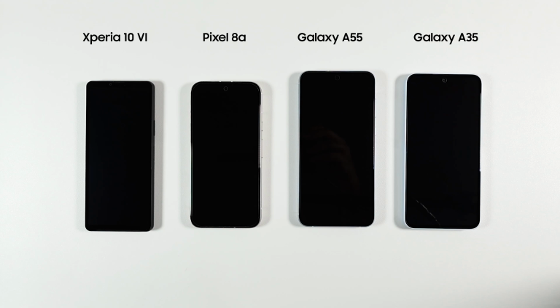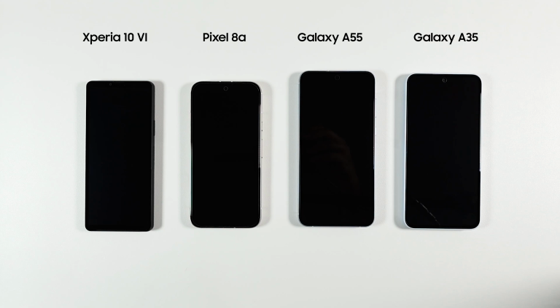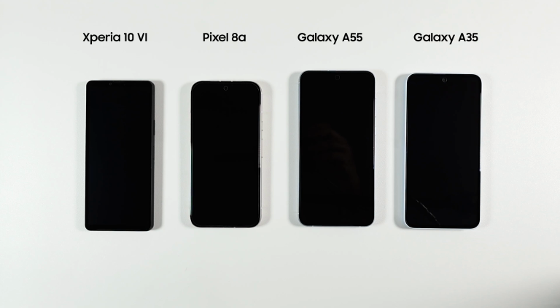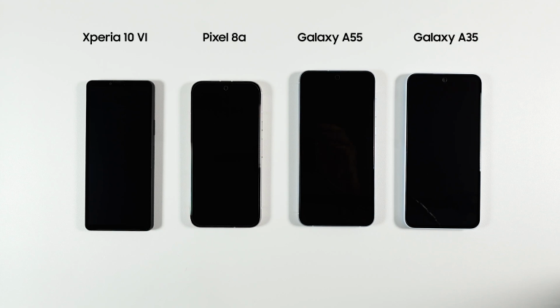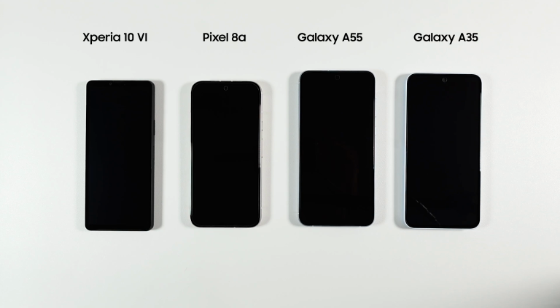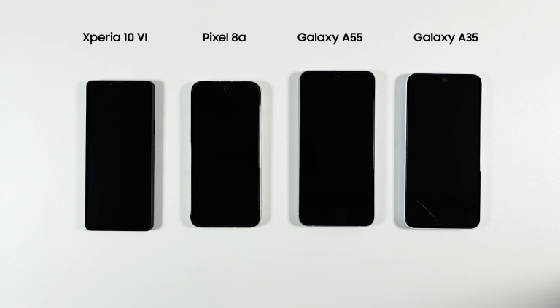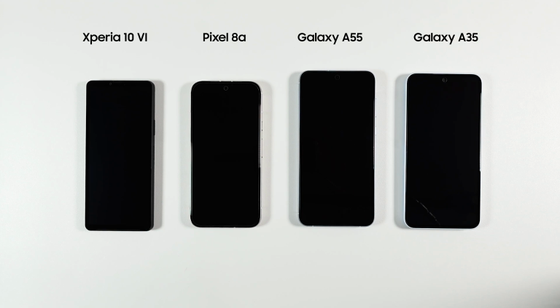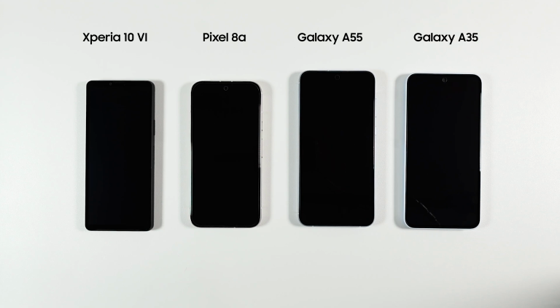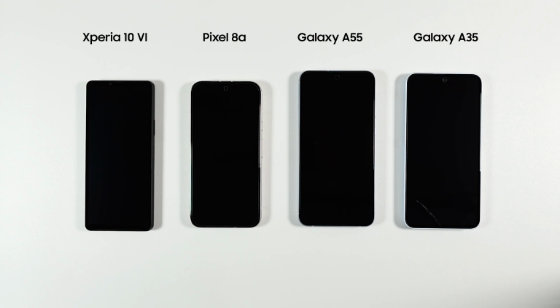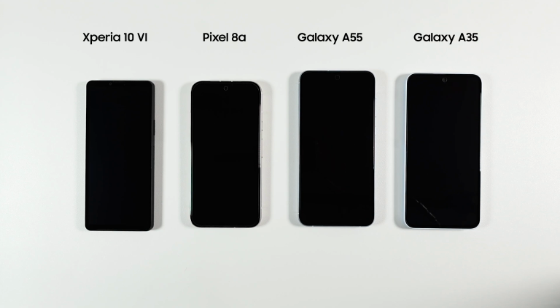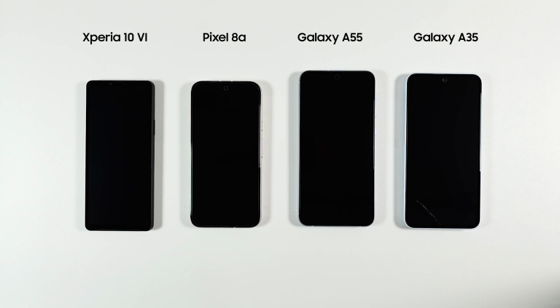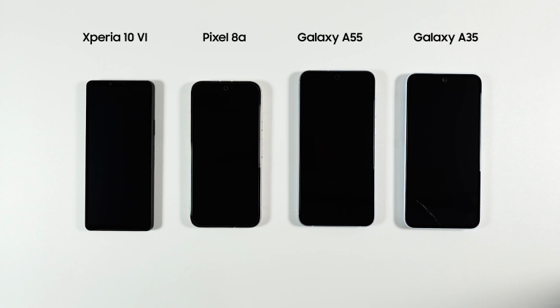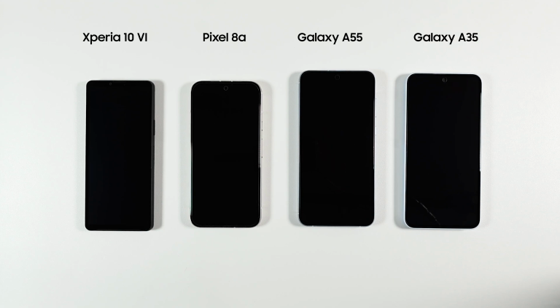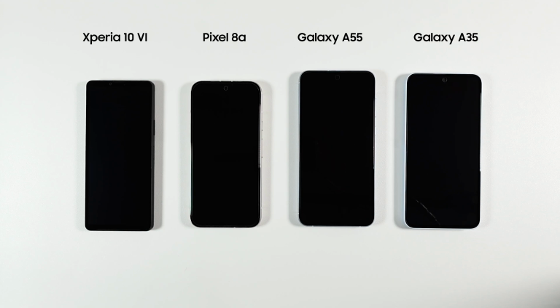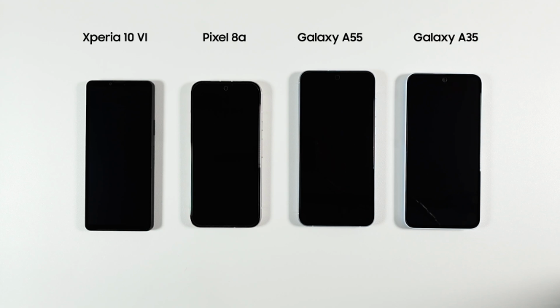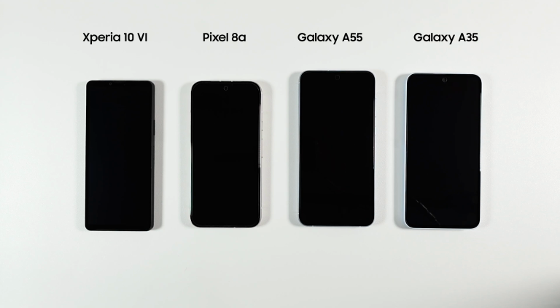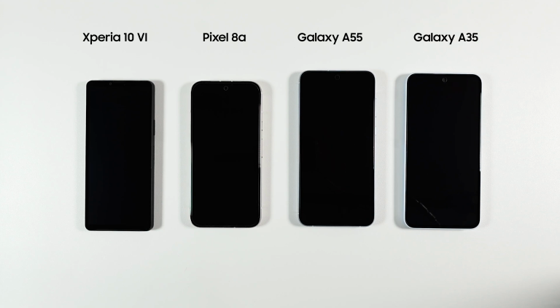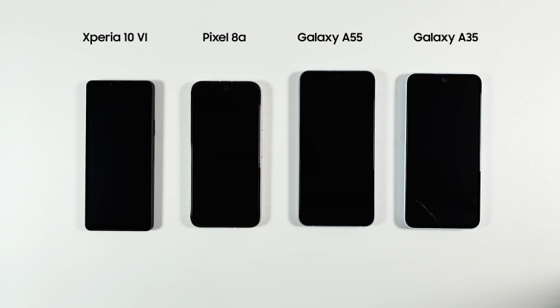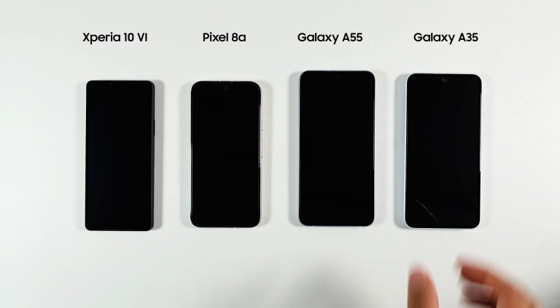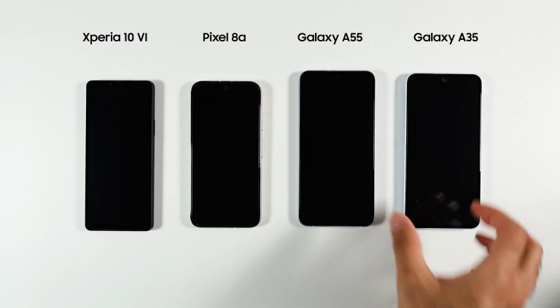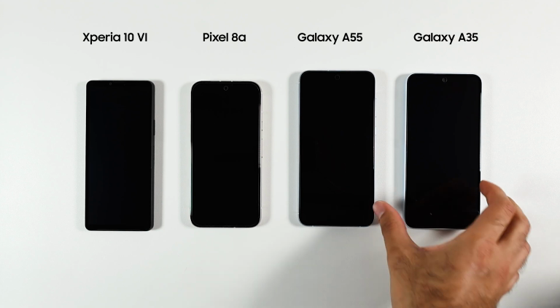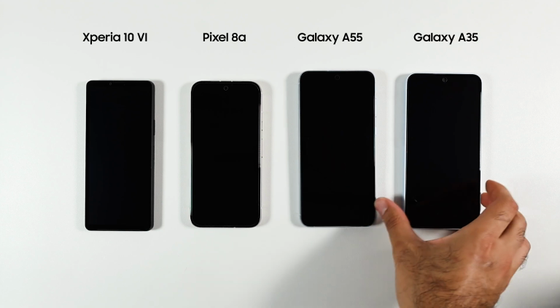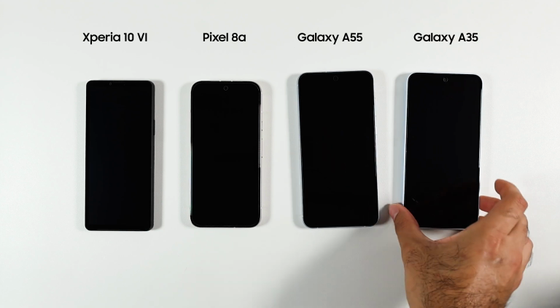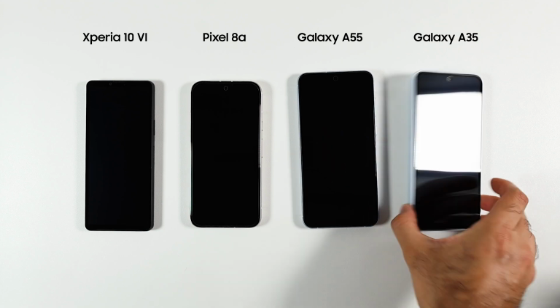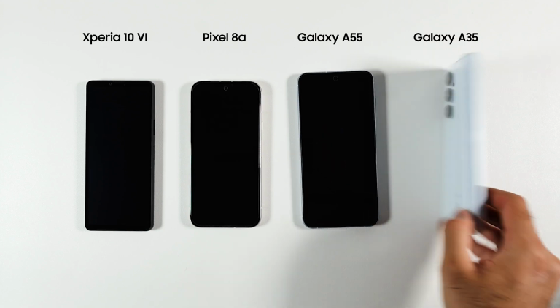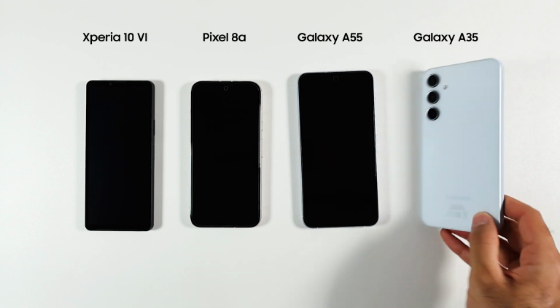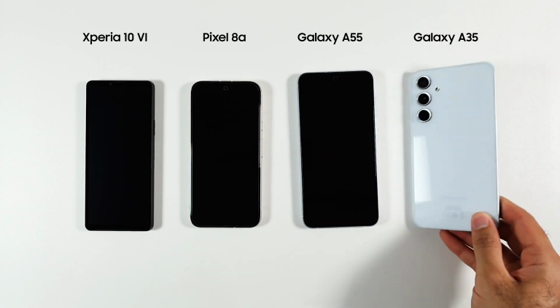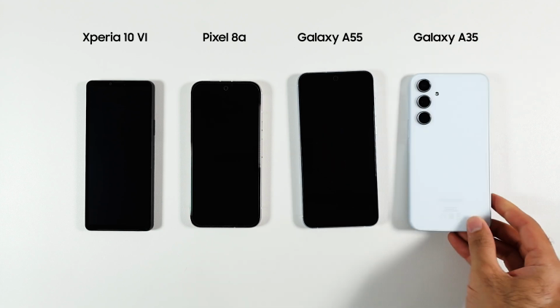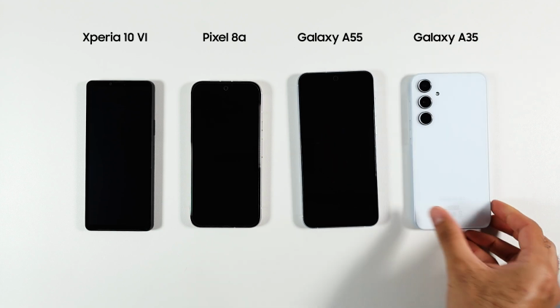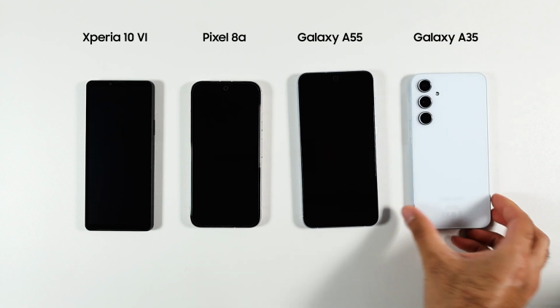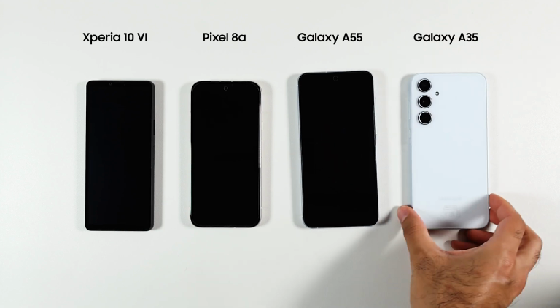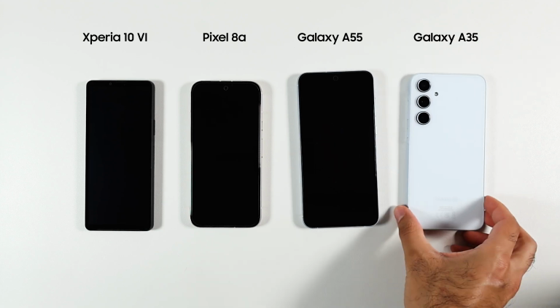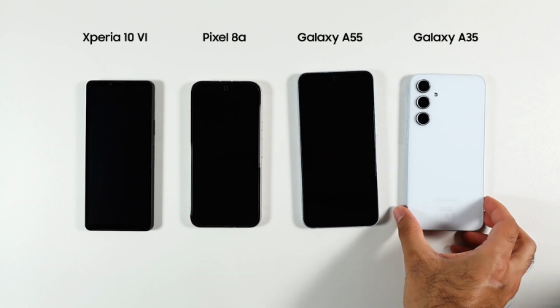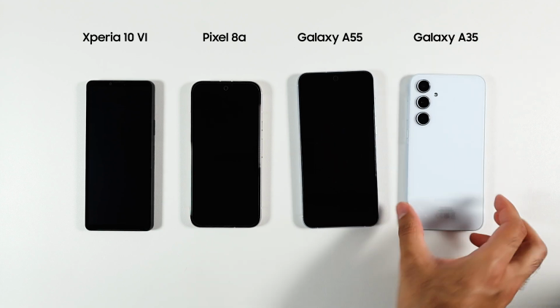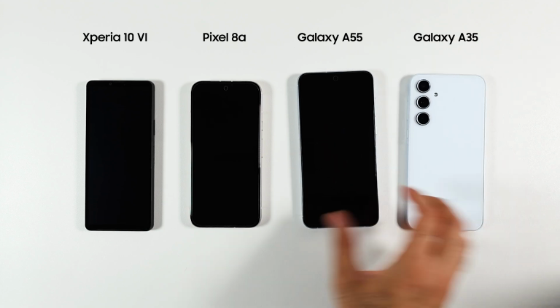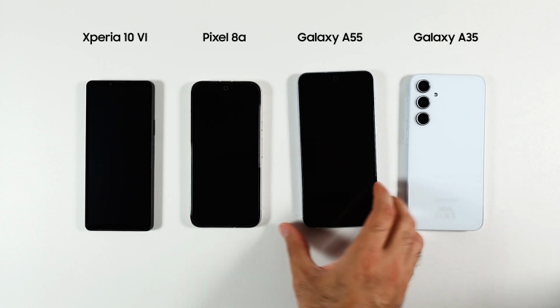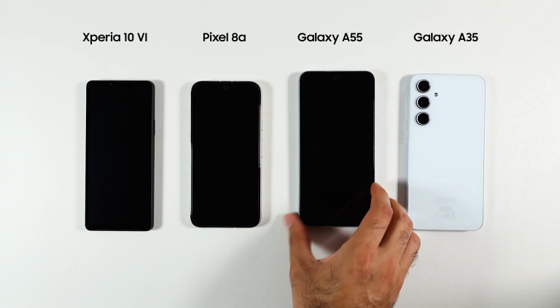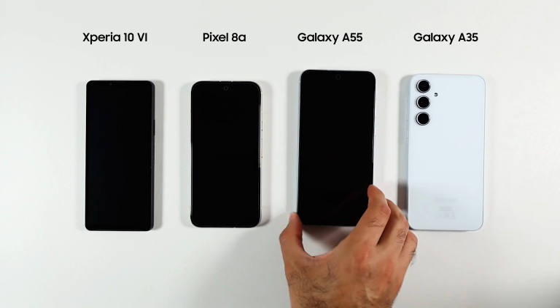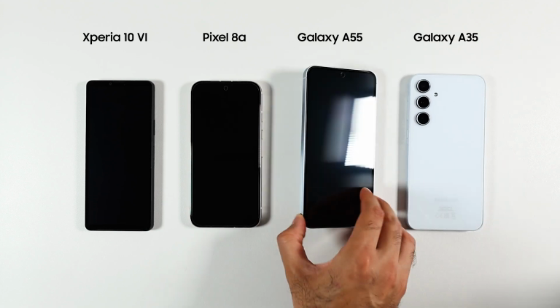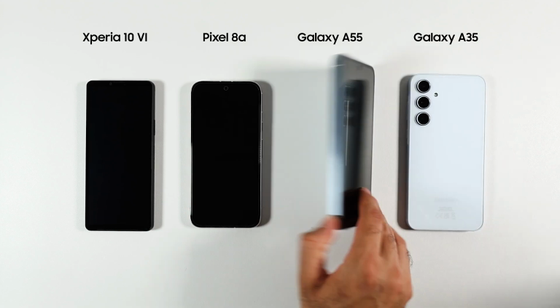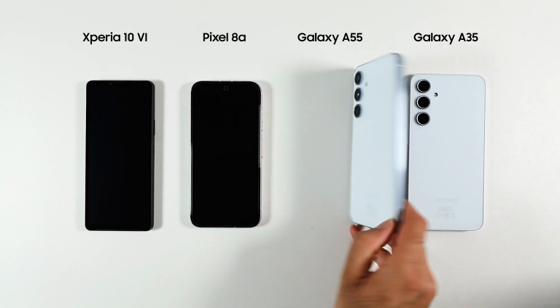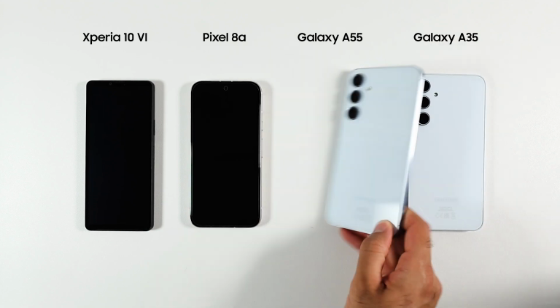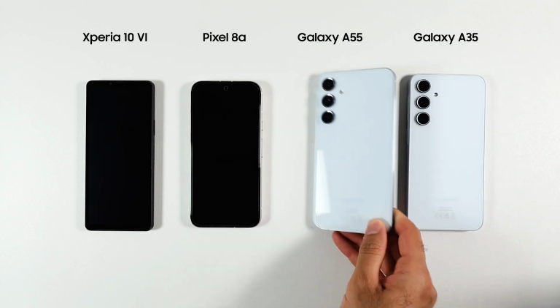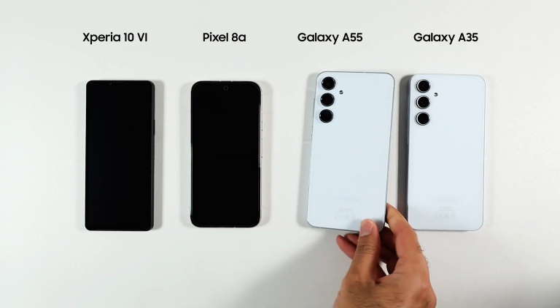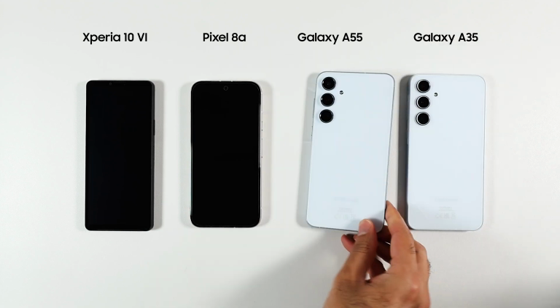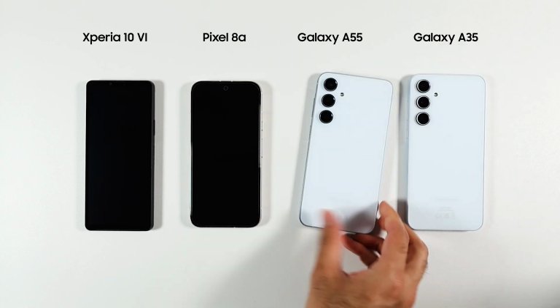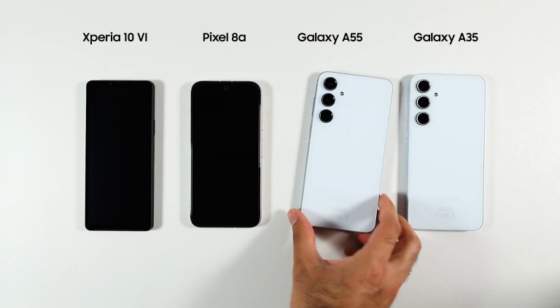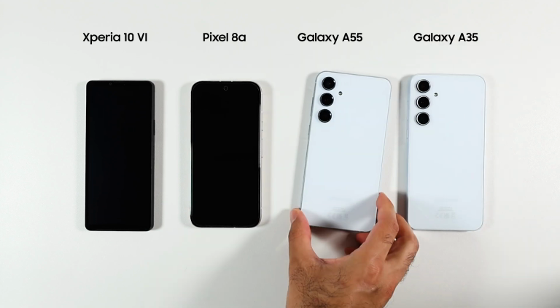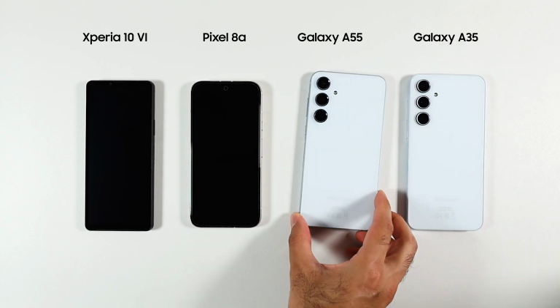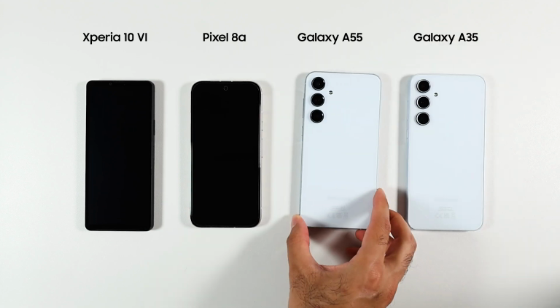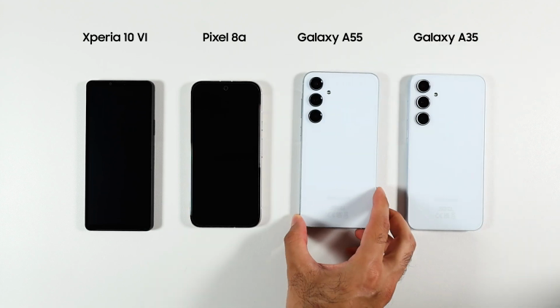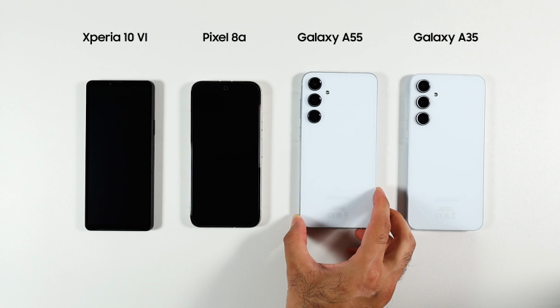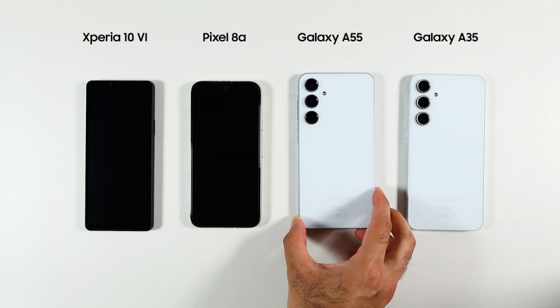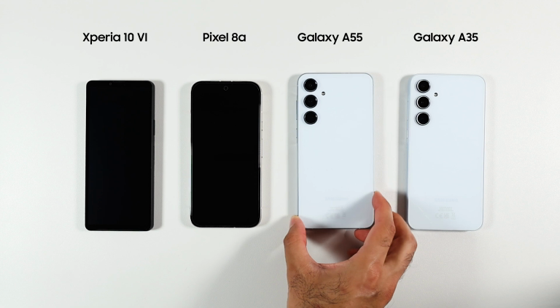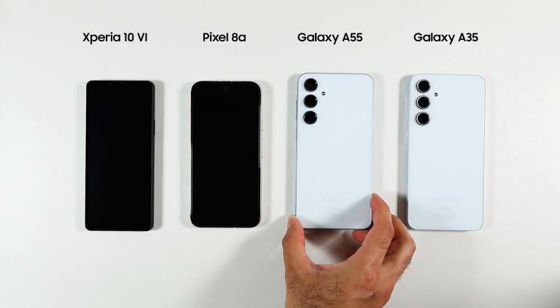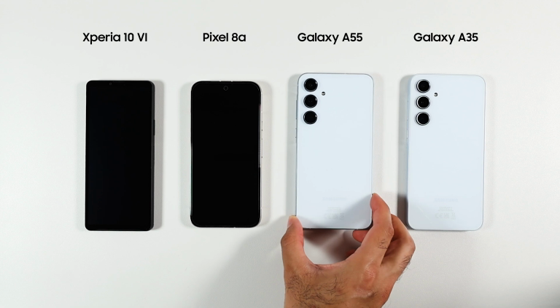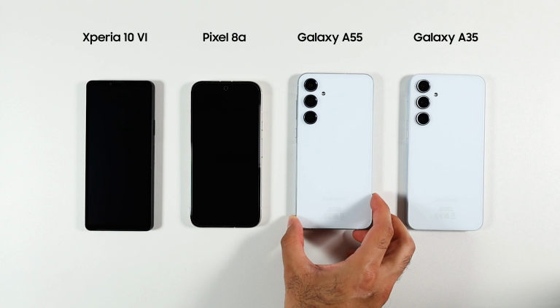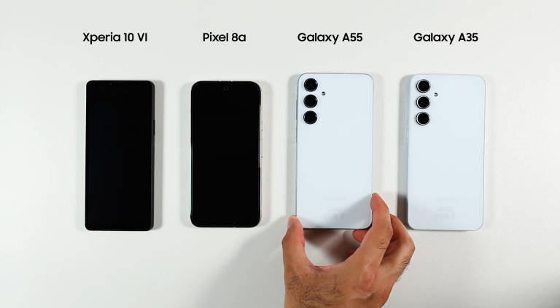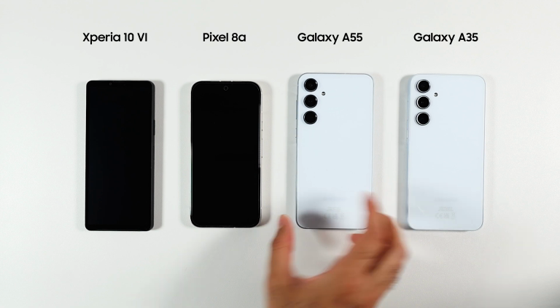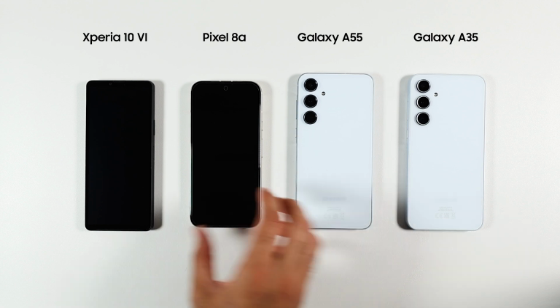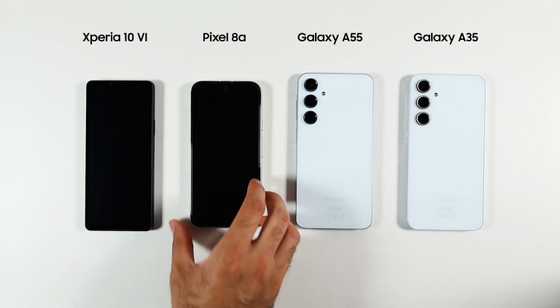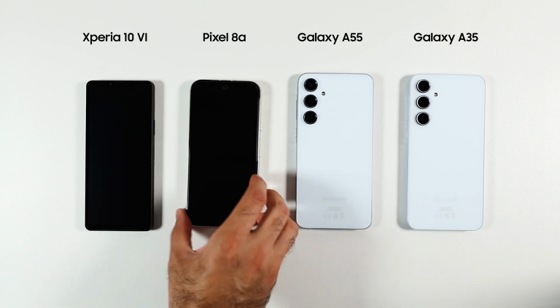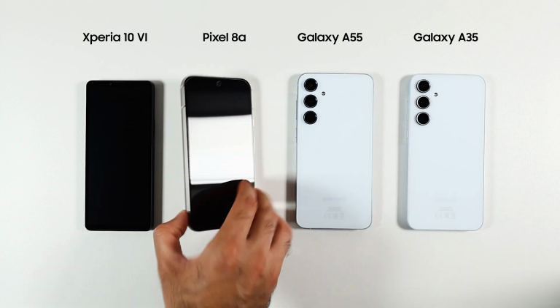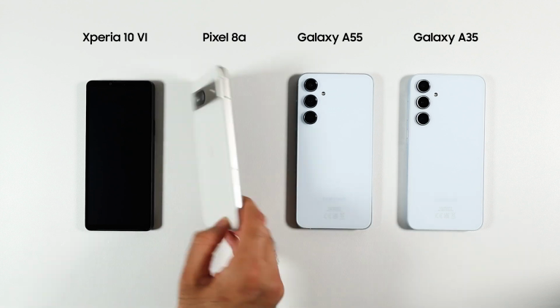I picked 4 phones from Samsung Galaxy, Sony Xperia, and Google Pixel to compare the battery life, performance, and camera to see which is the best mid-range phone.